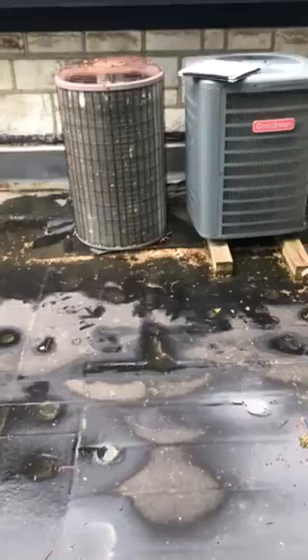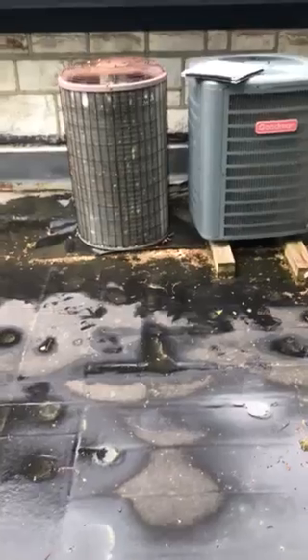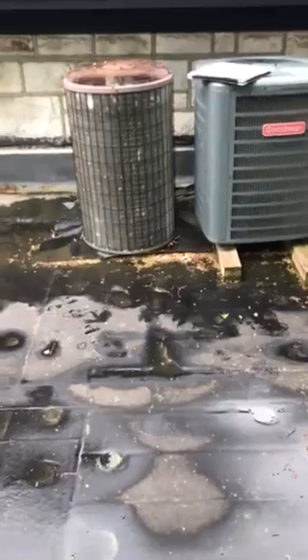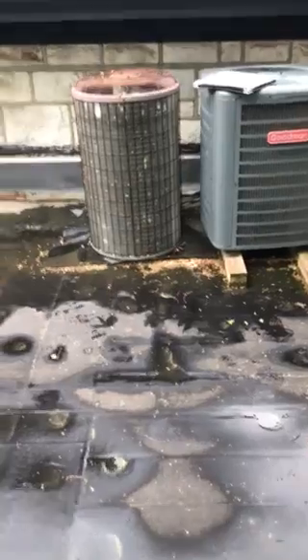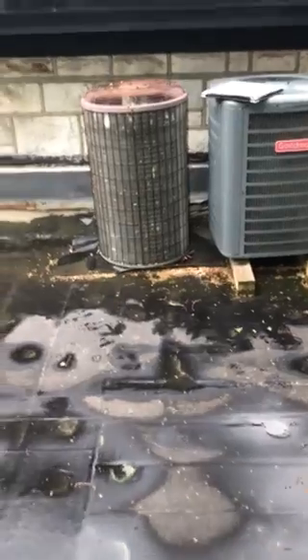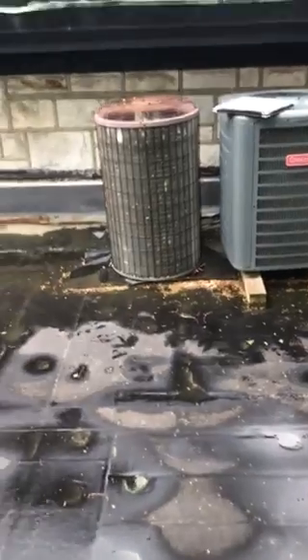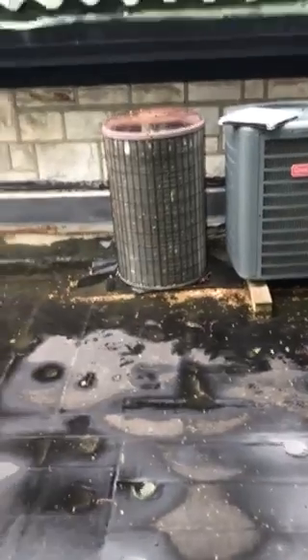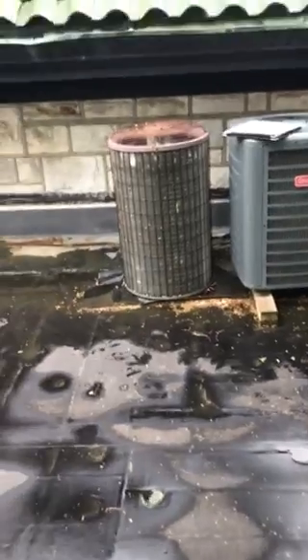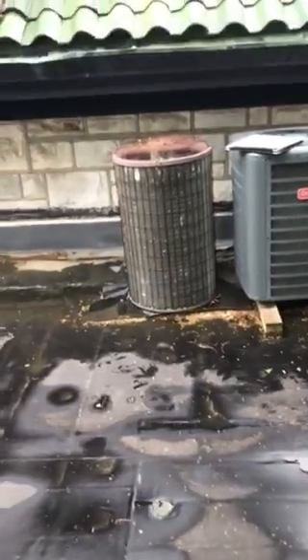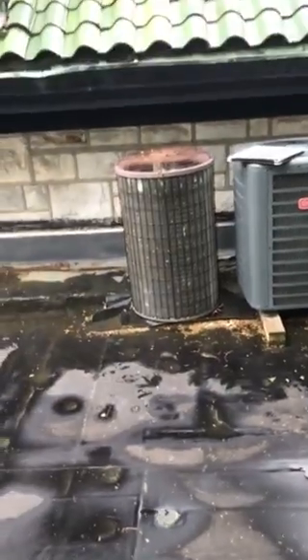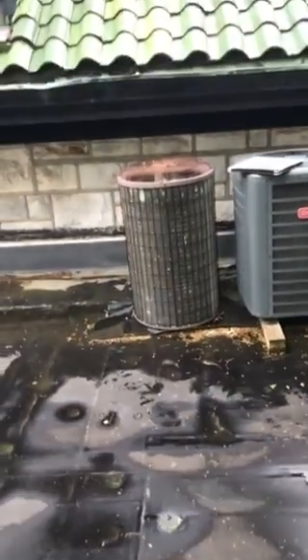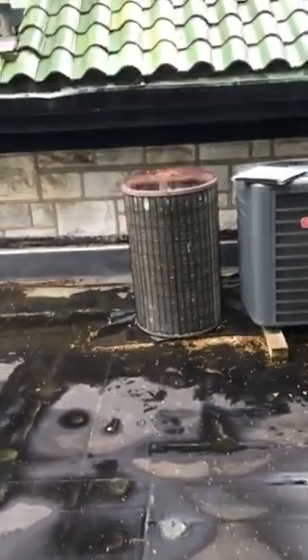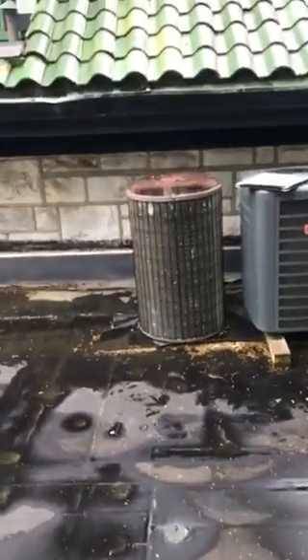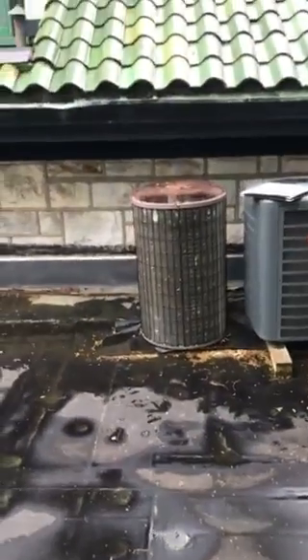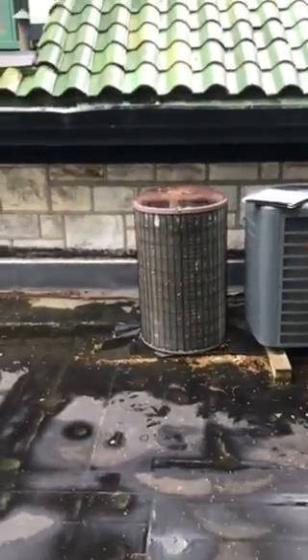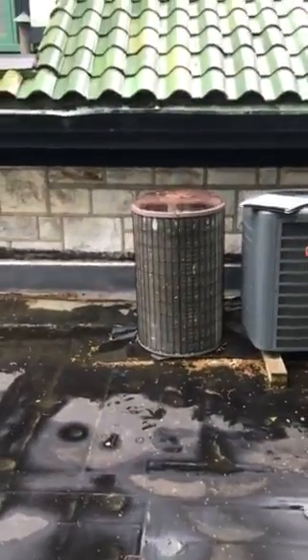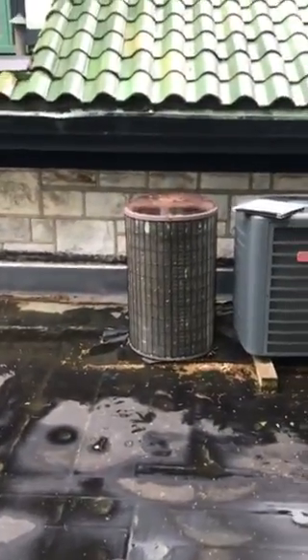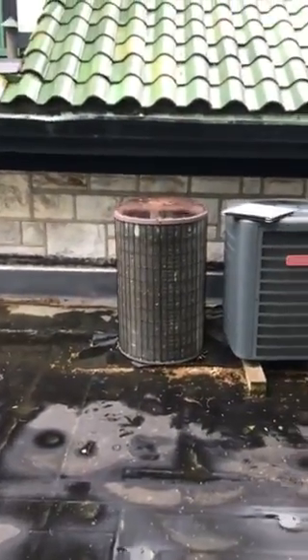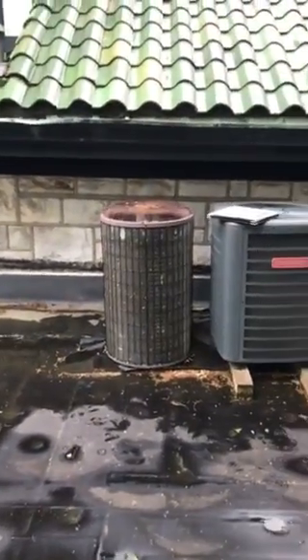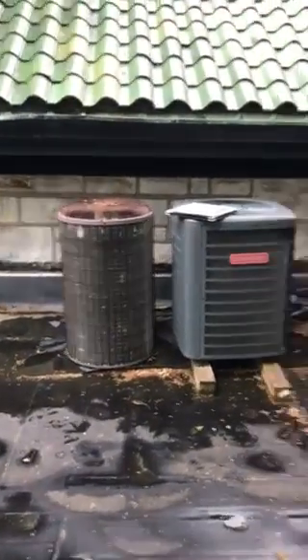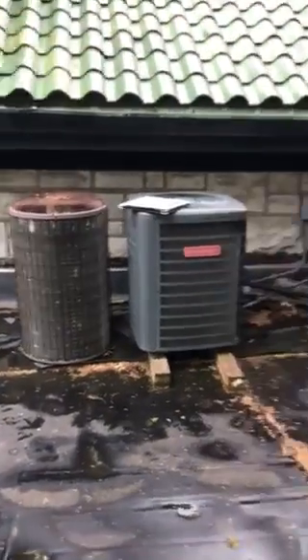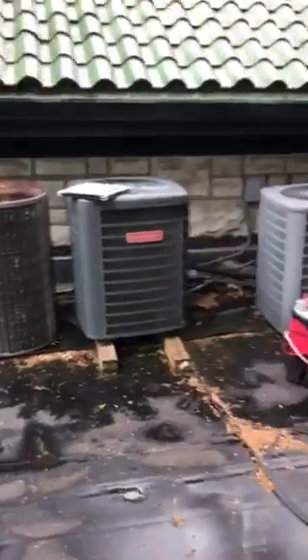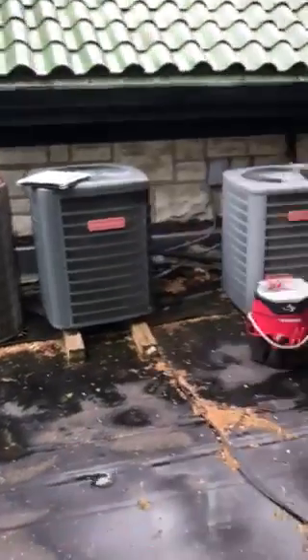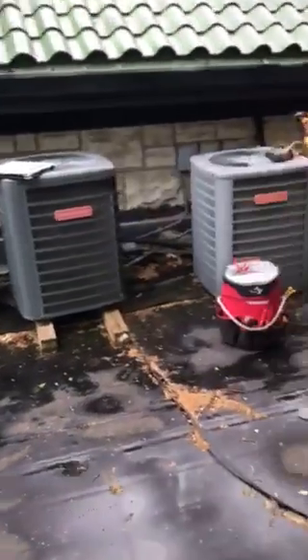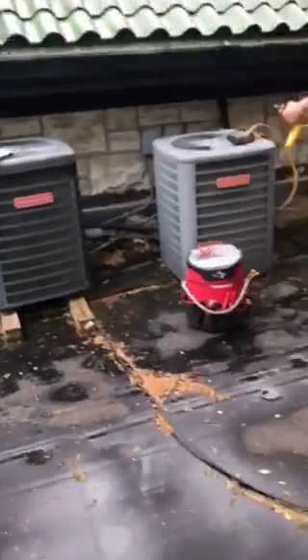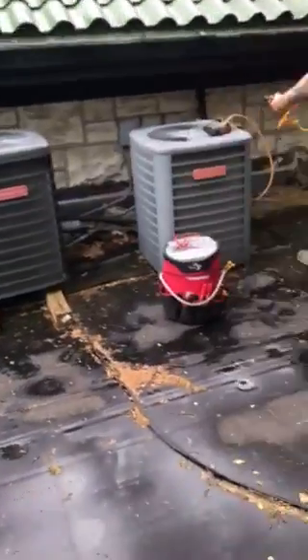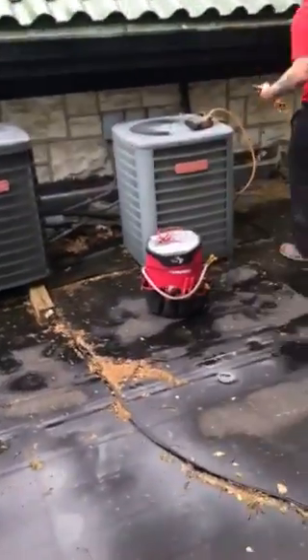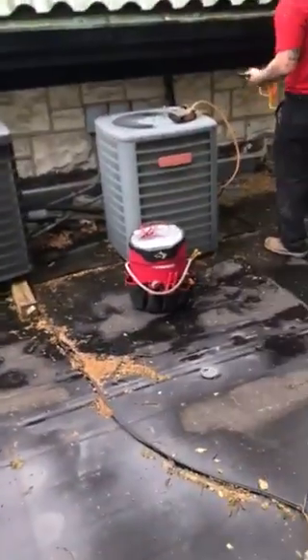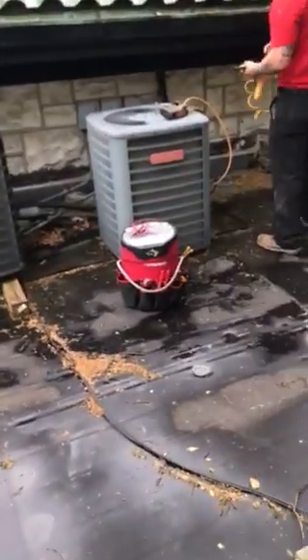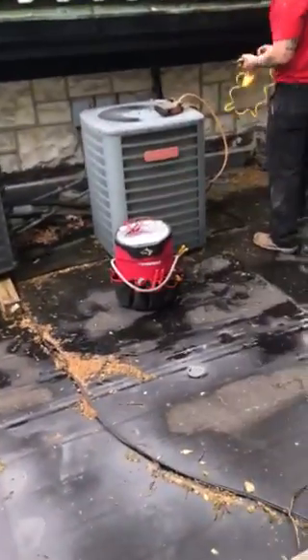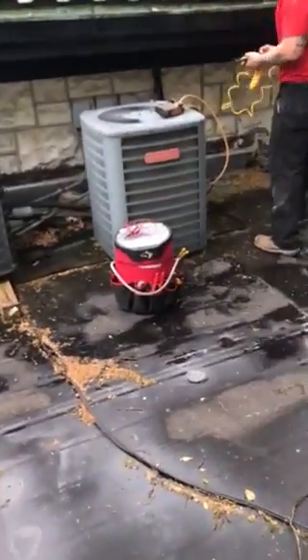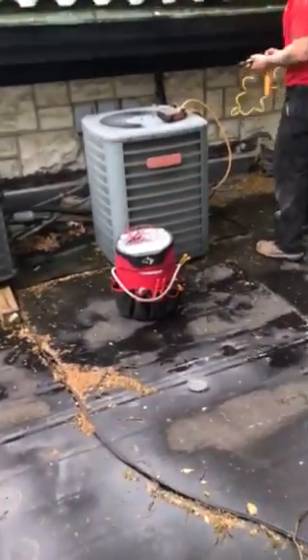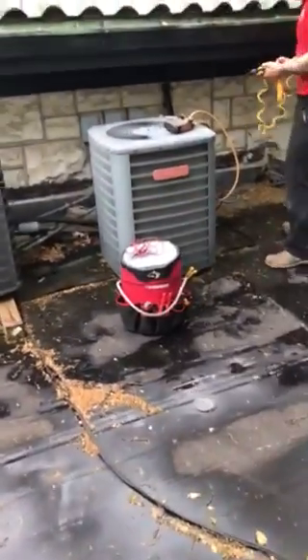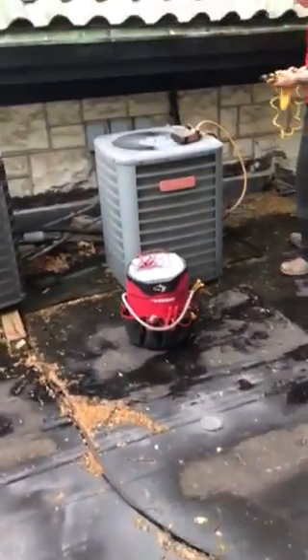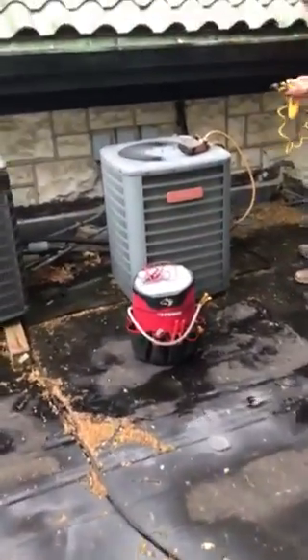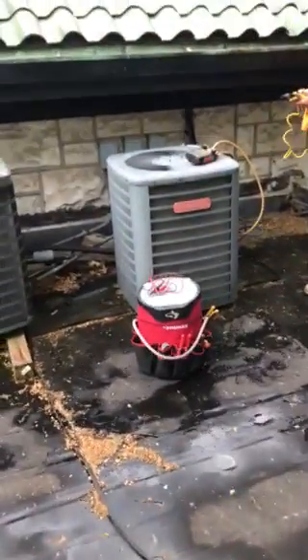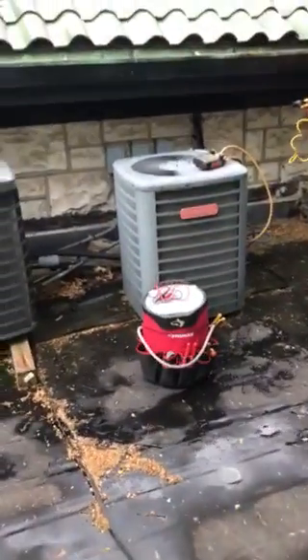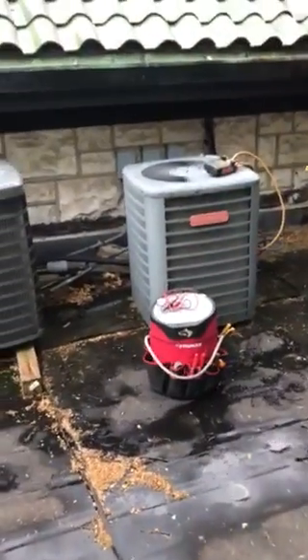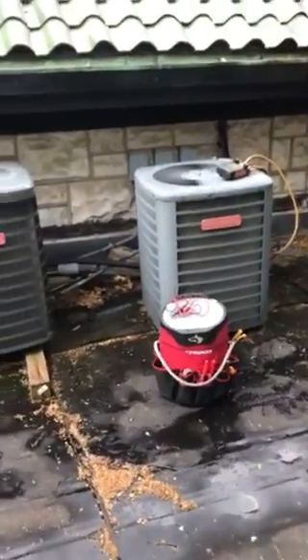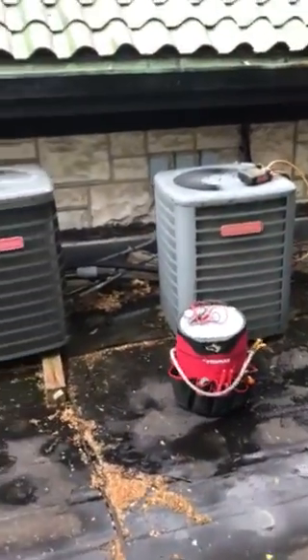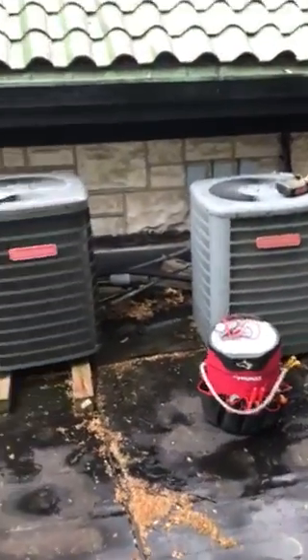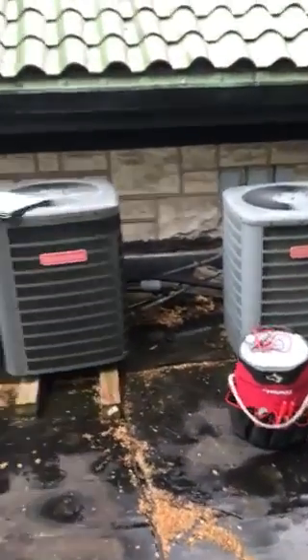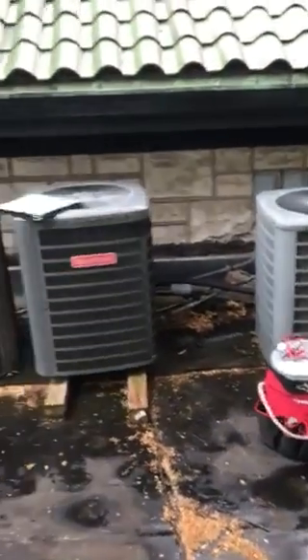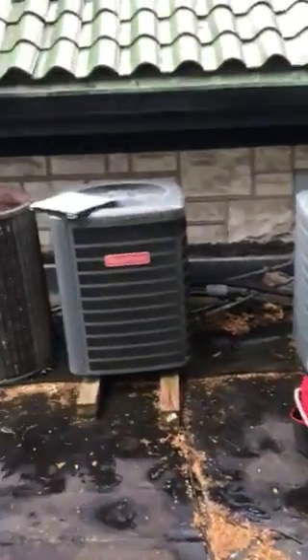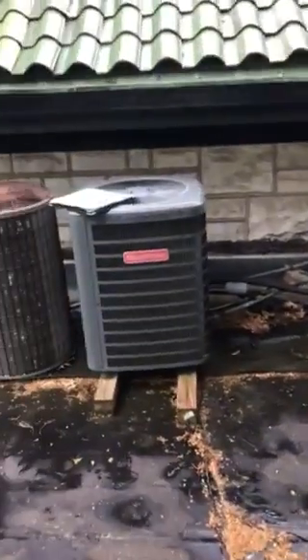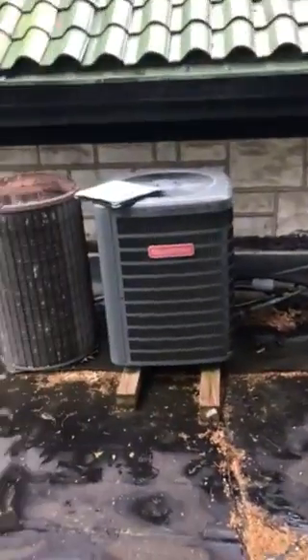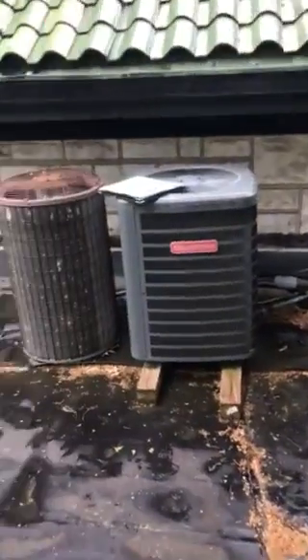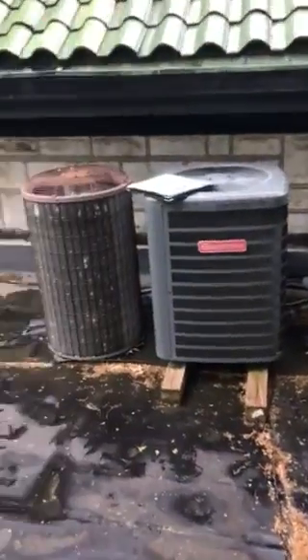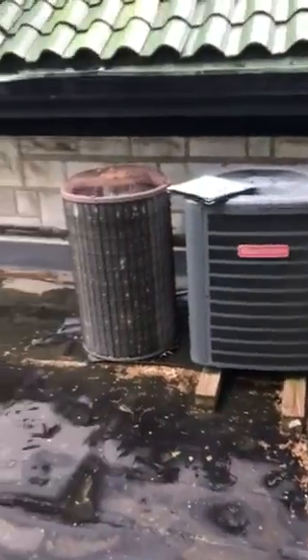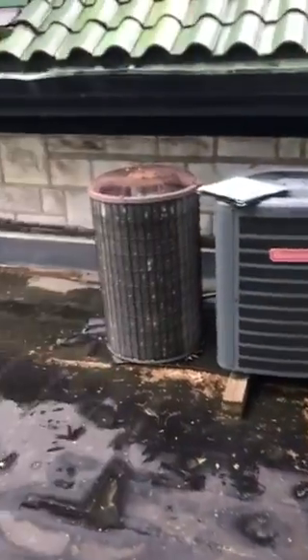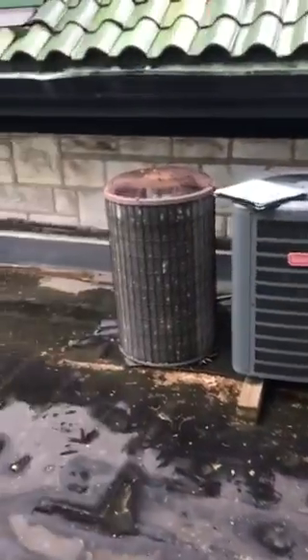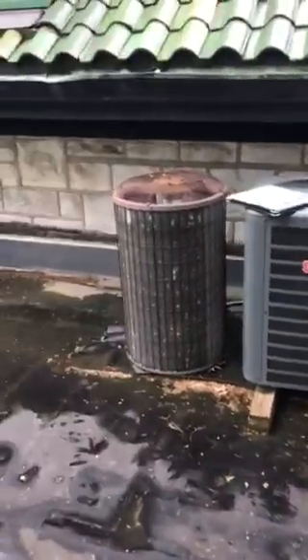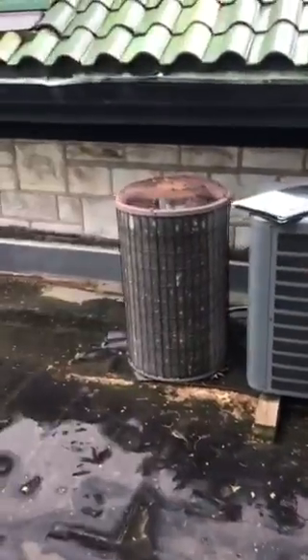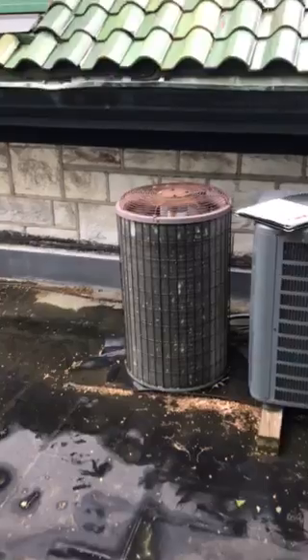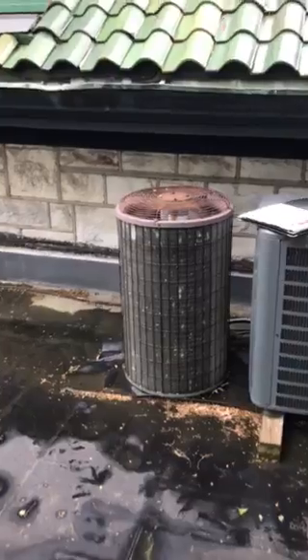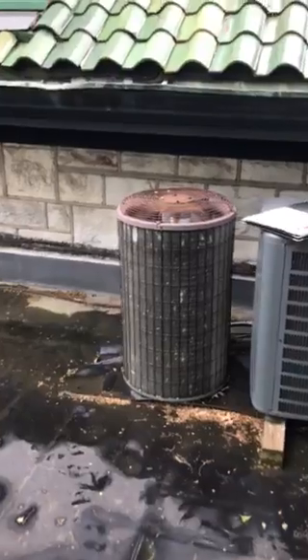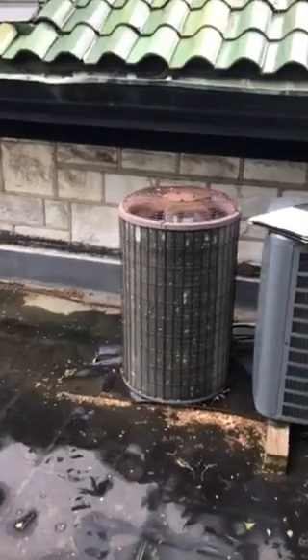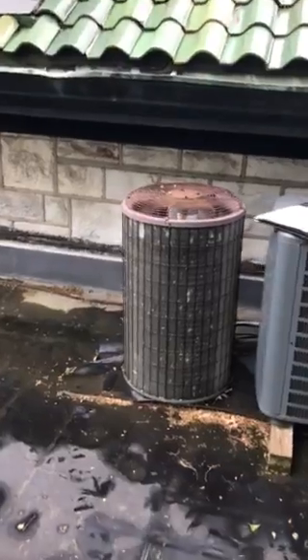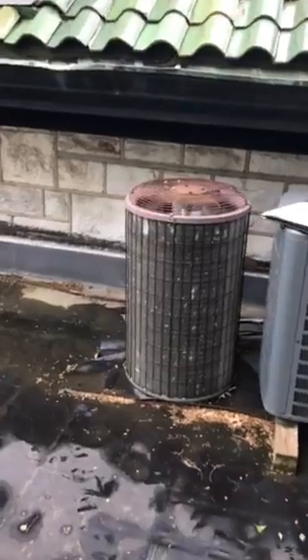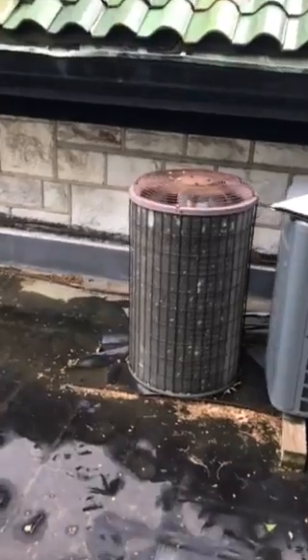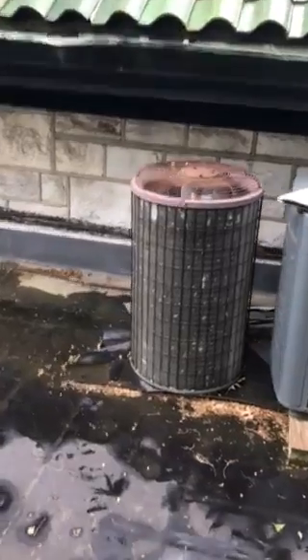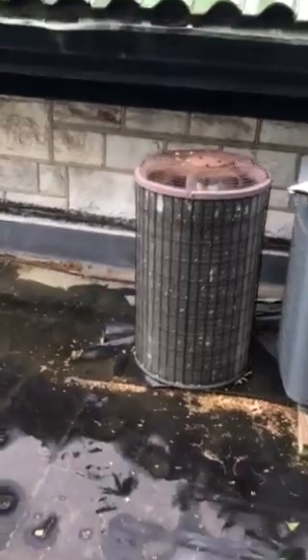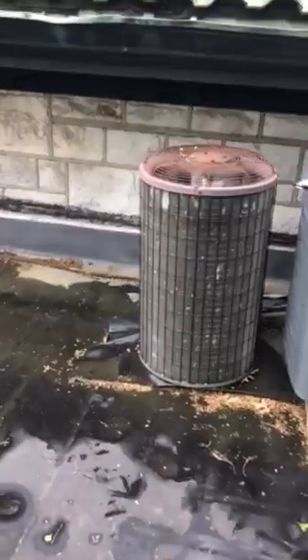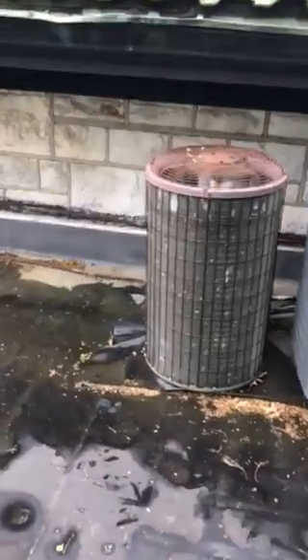So I'm up here looking at three condensing units — two Goodmans and then this older condensing unit here.